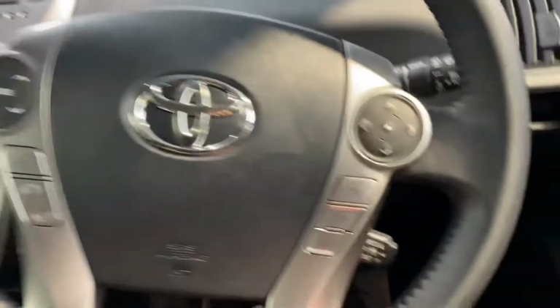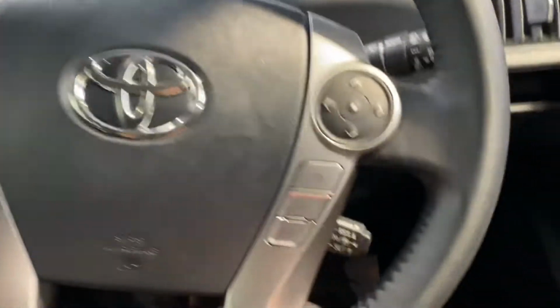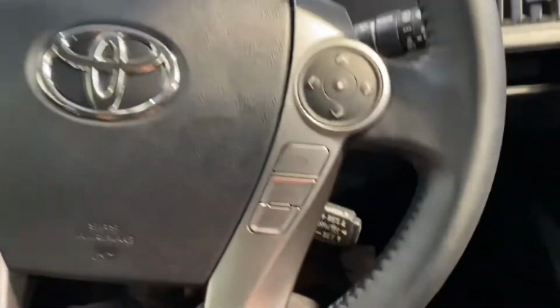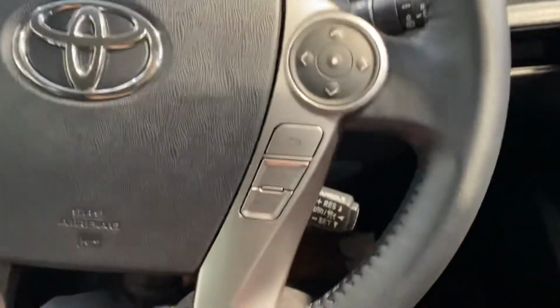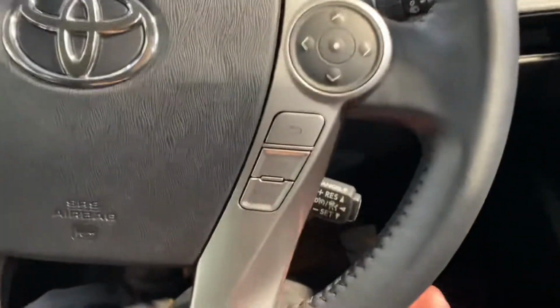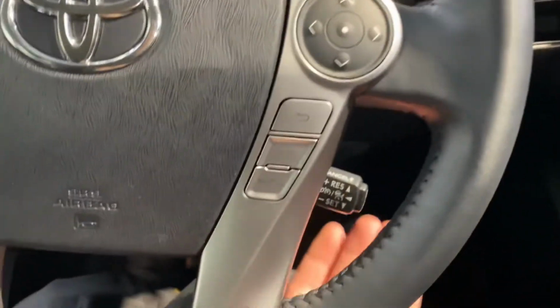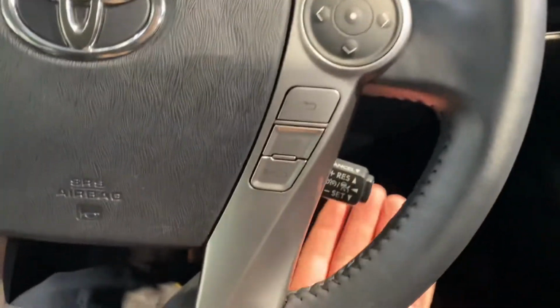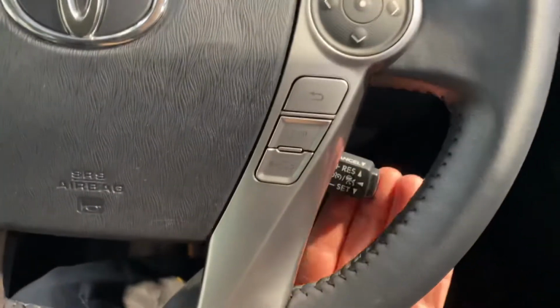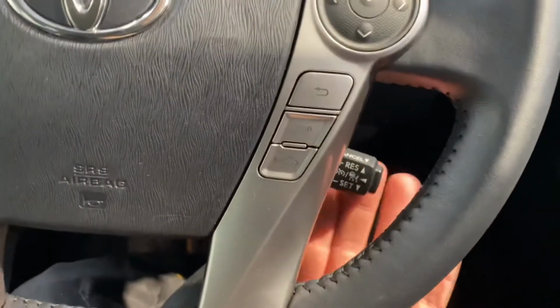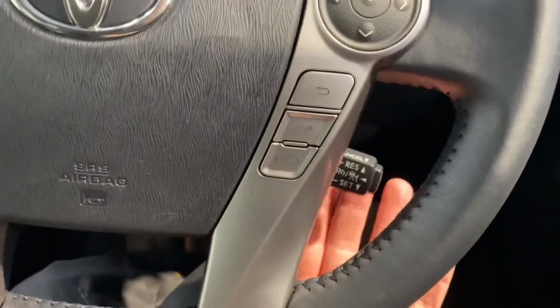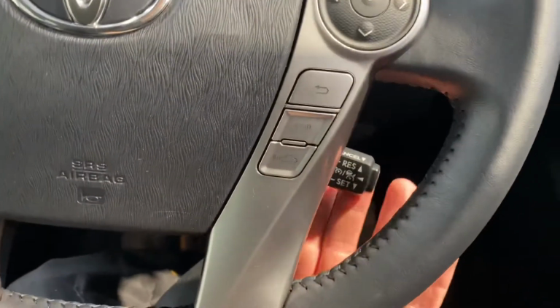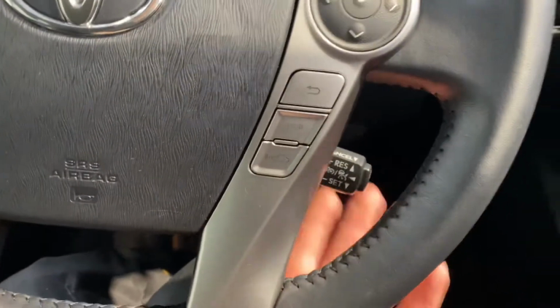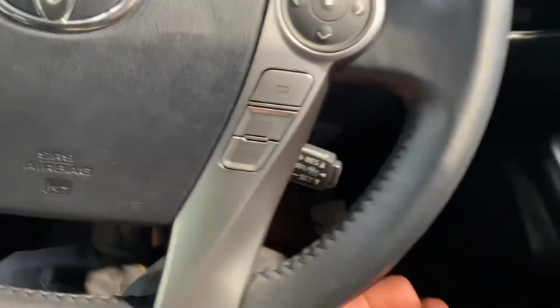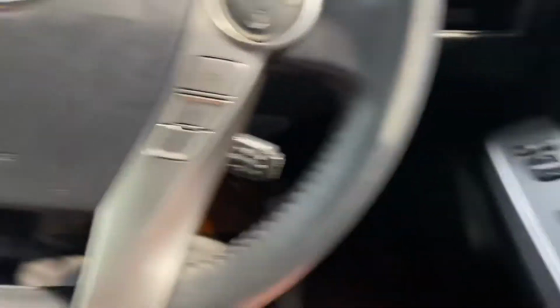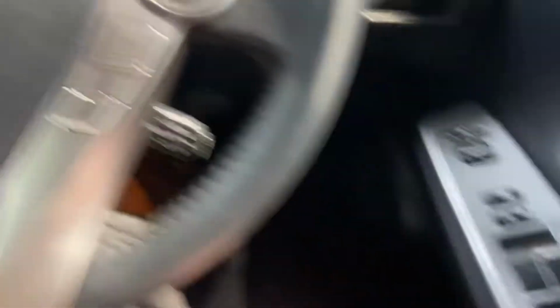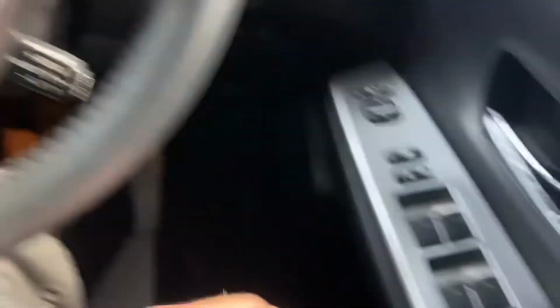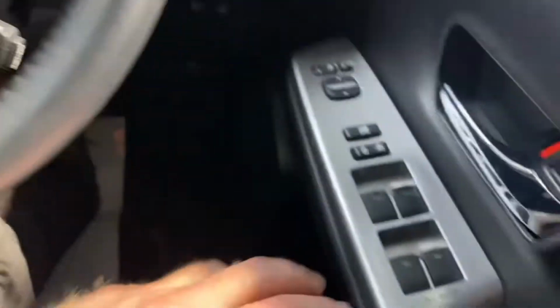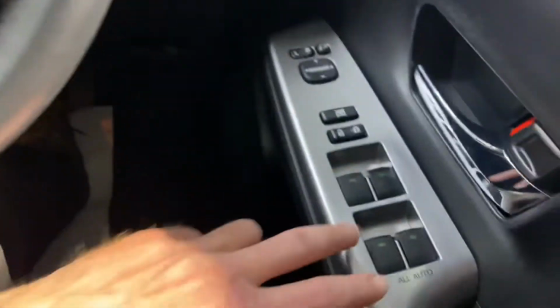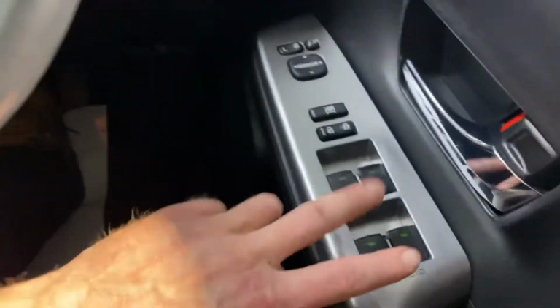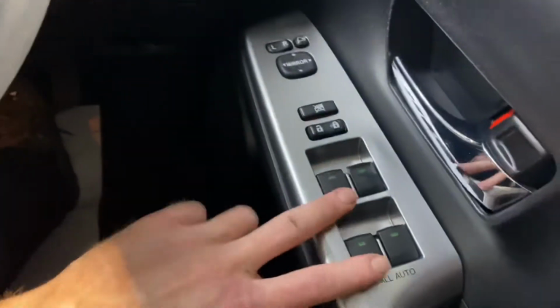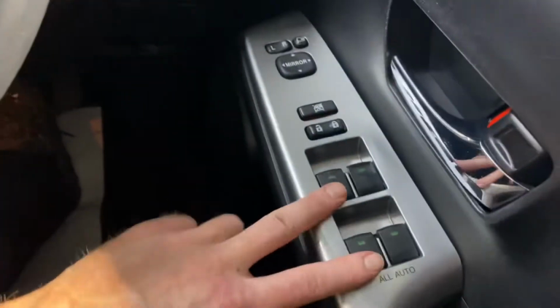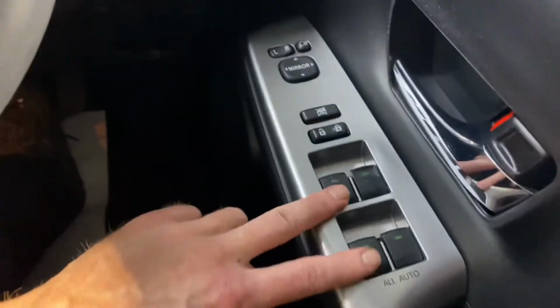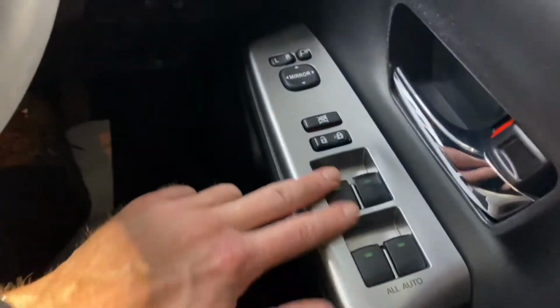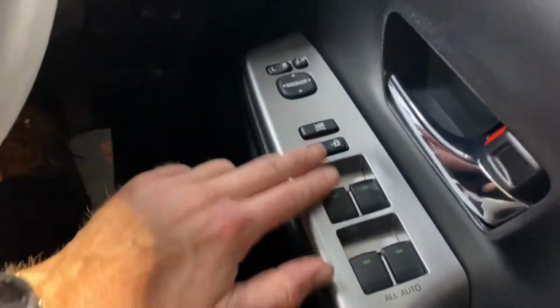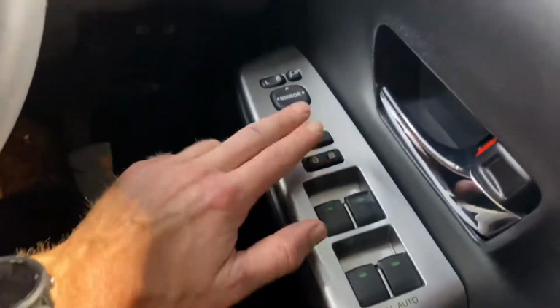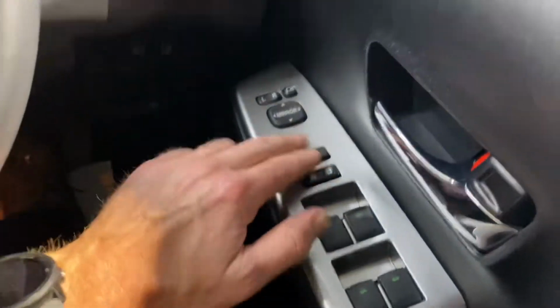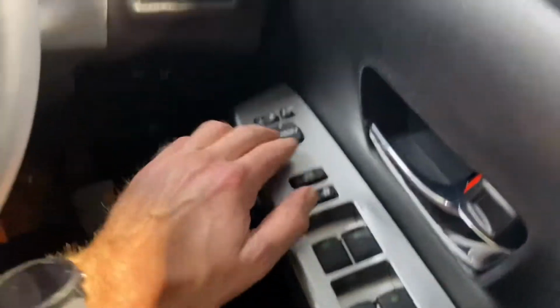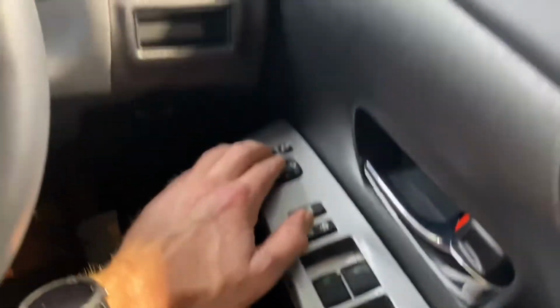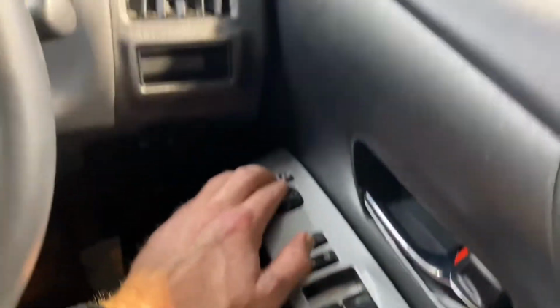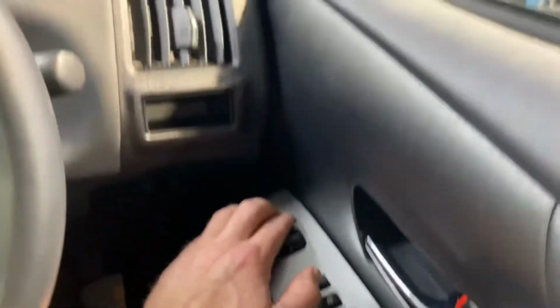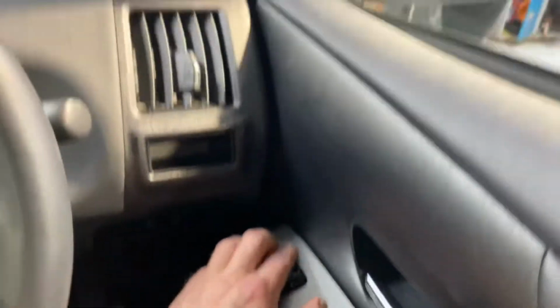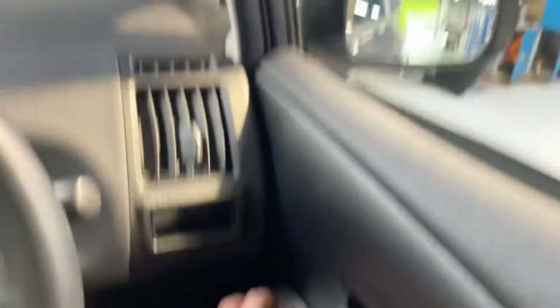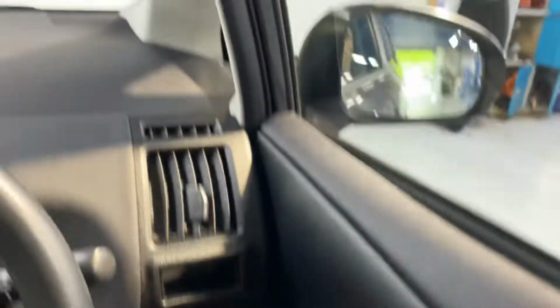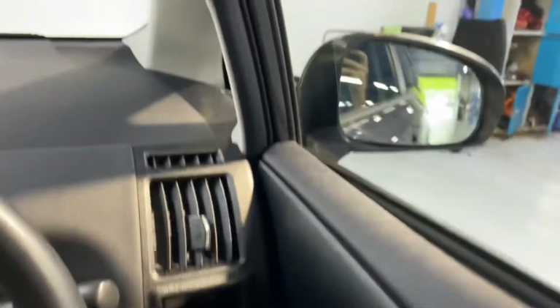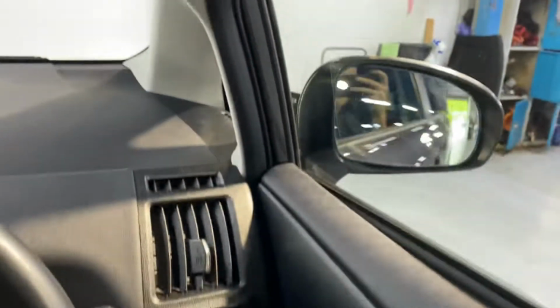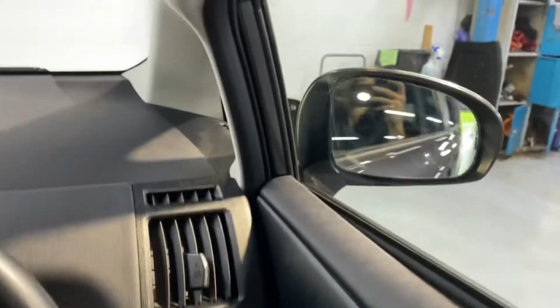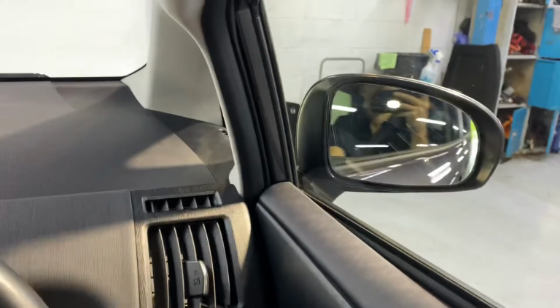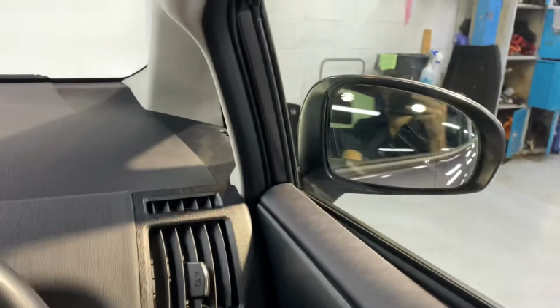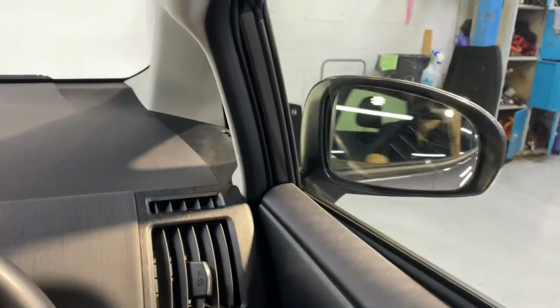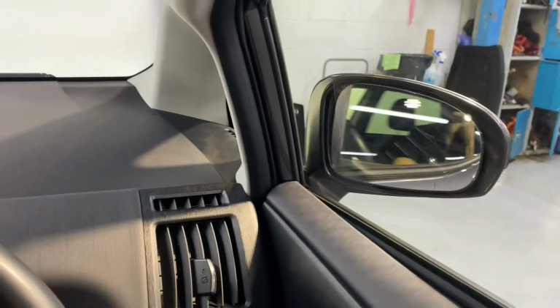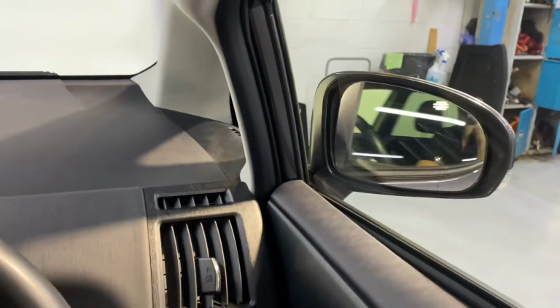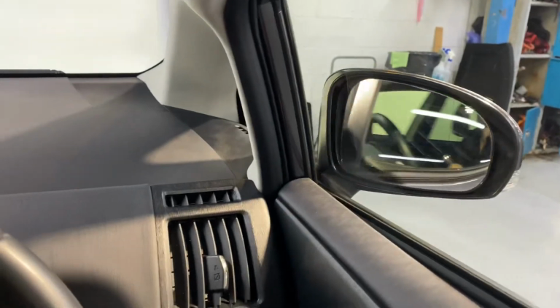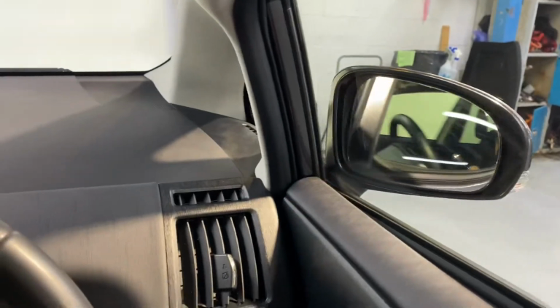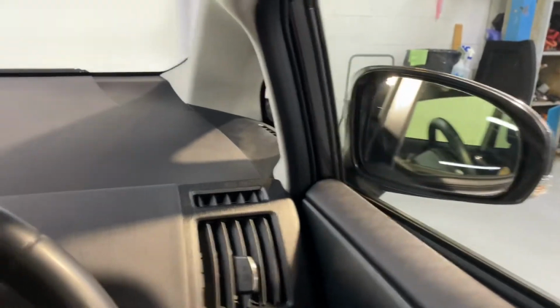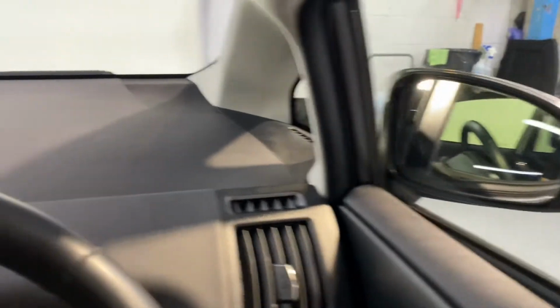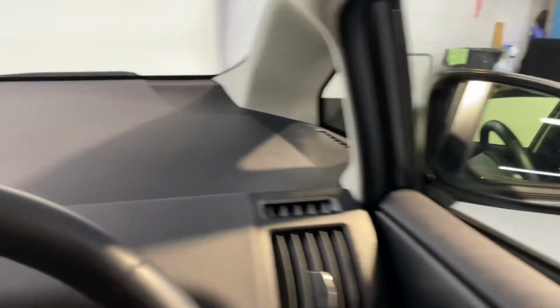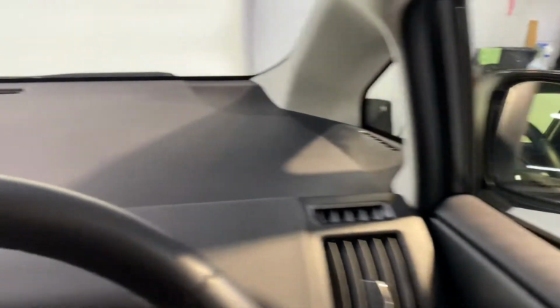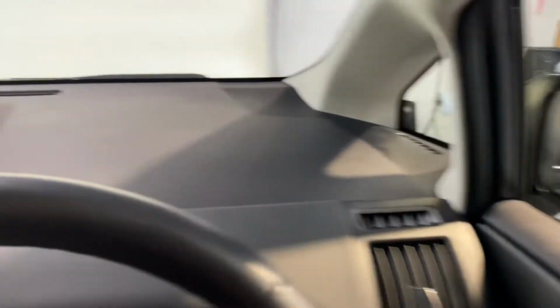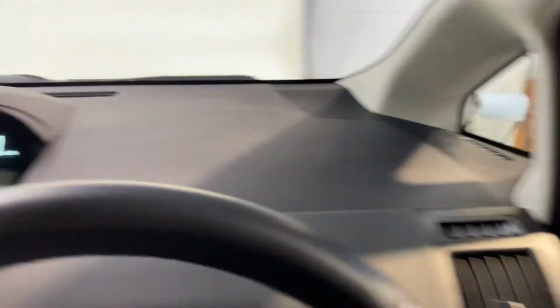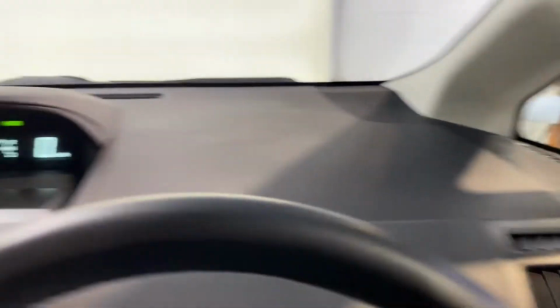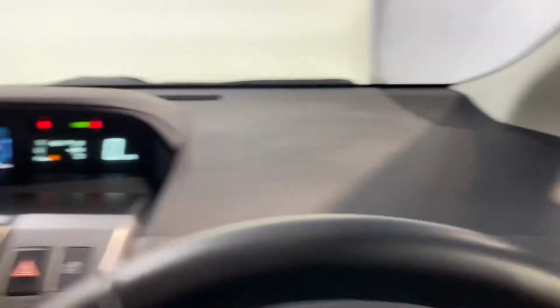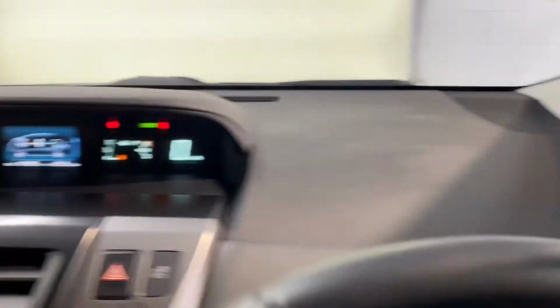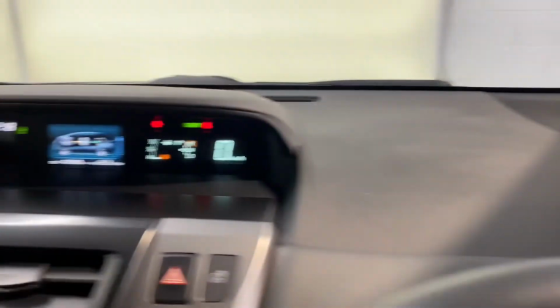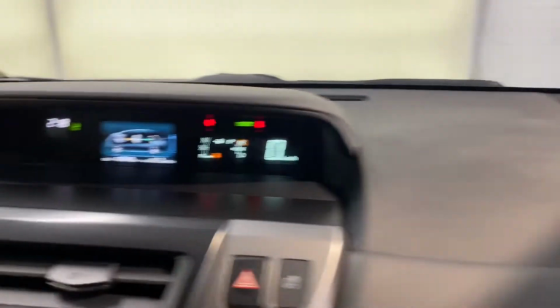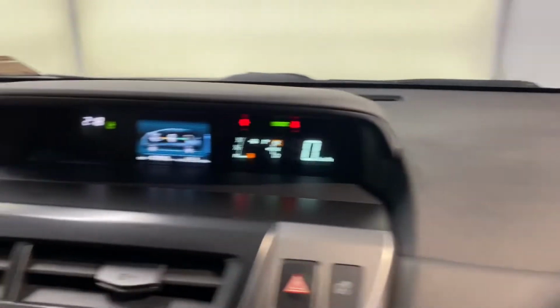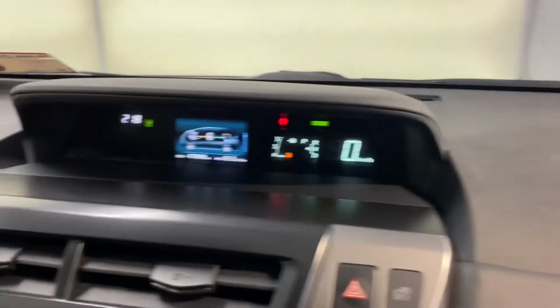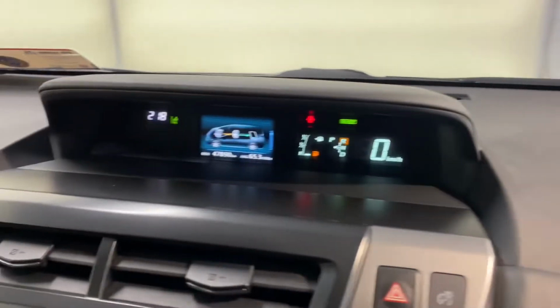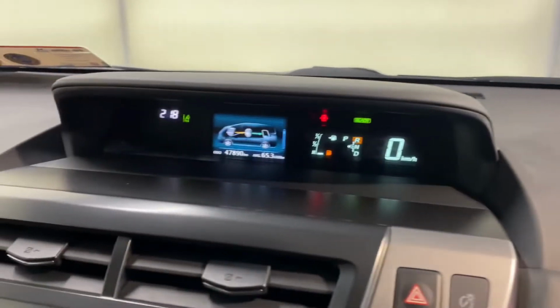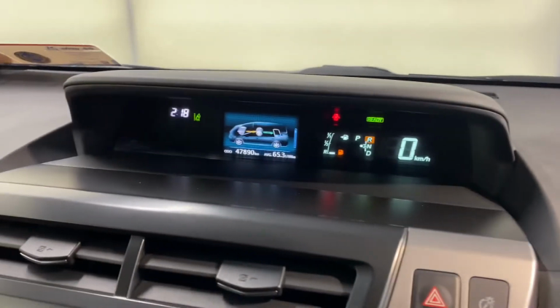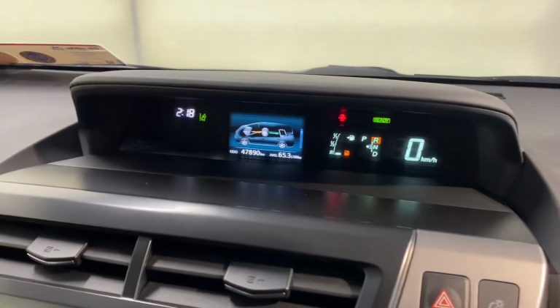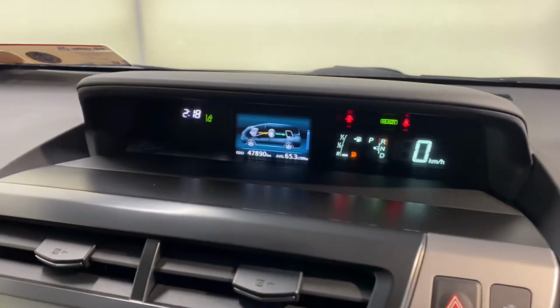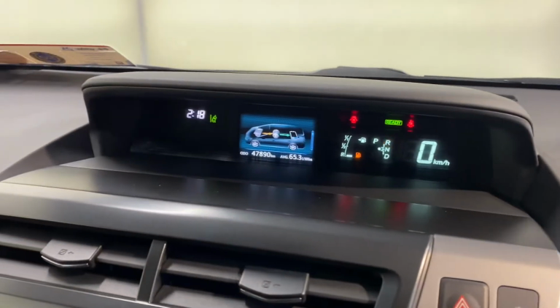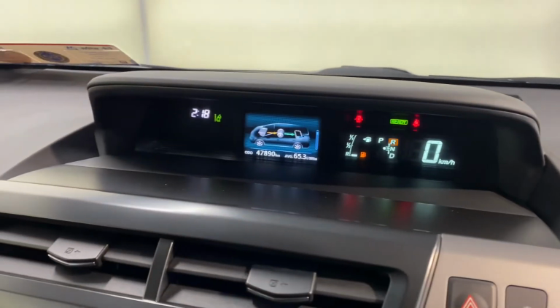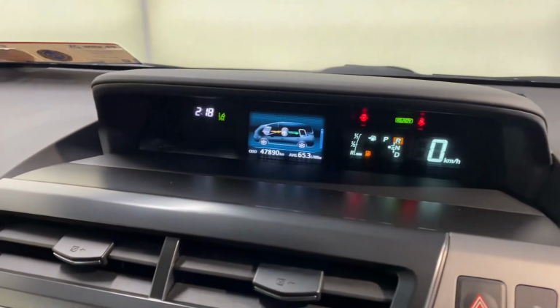You have front and rear electric windows, and there's also electric adjustable and retractable wing mirrors. All of this is coming as standard.